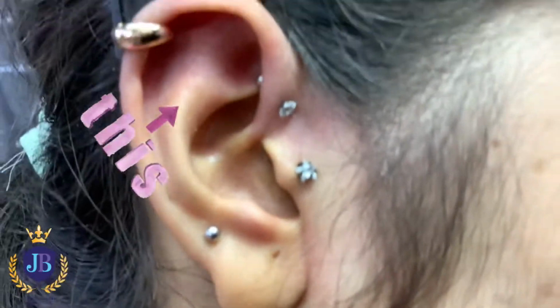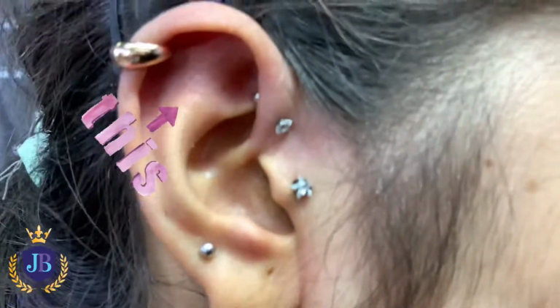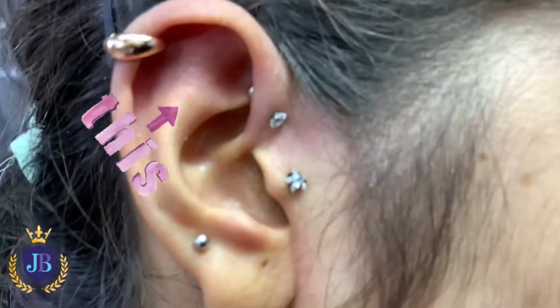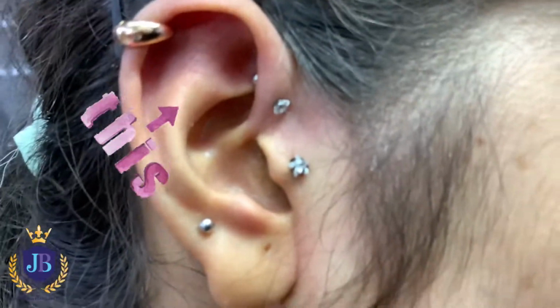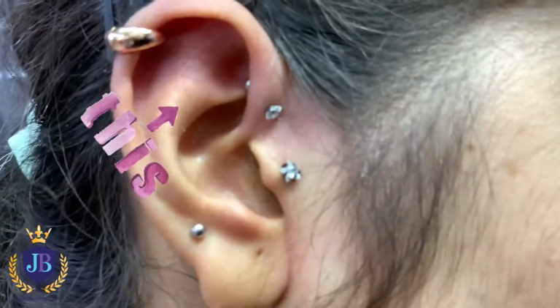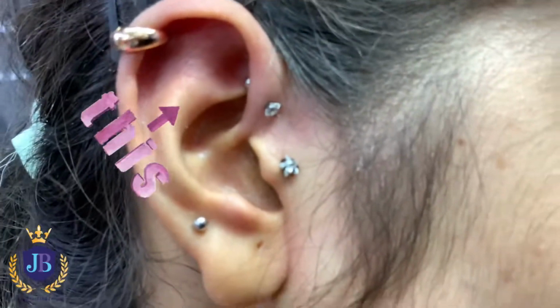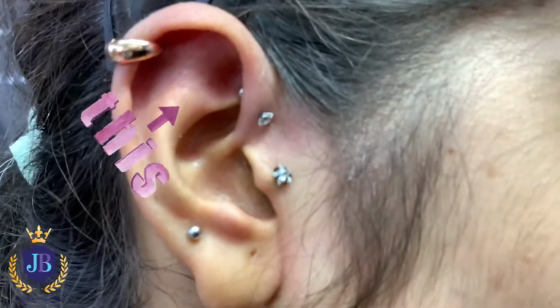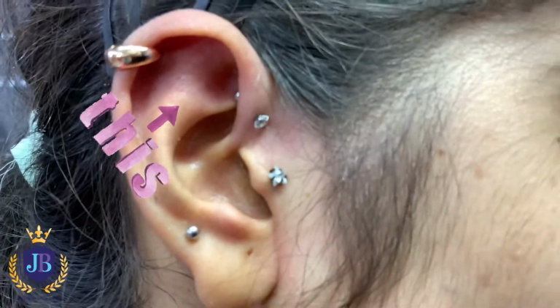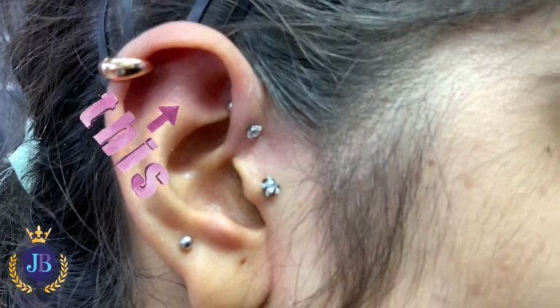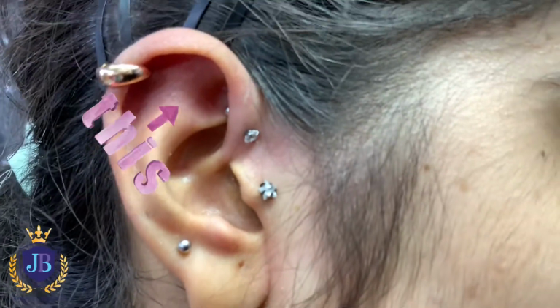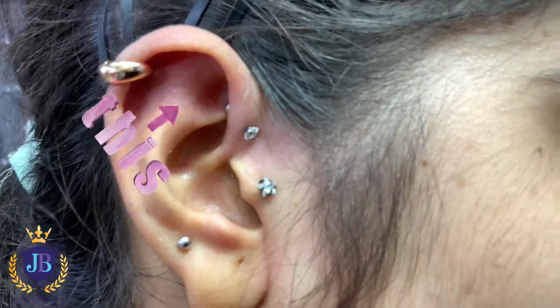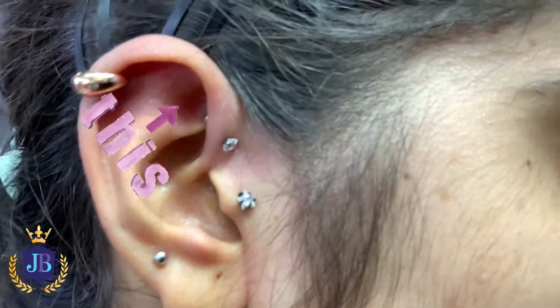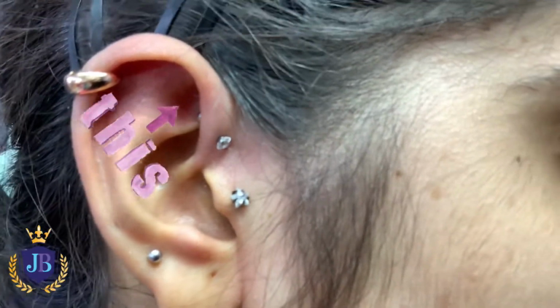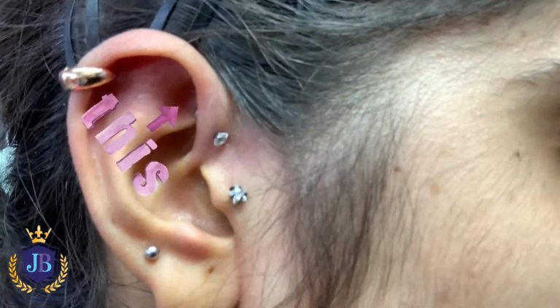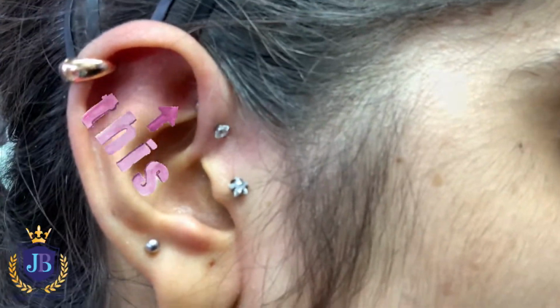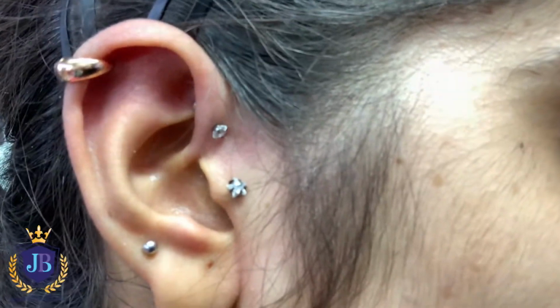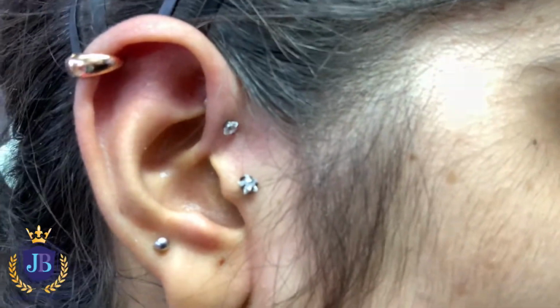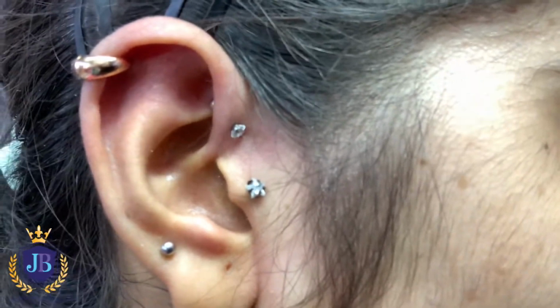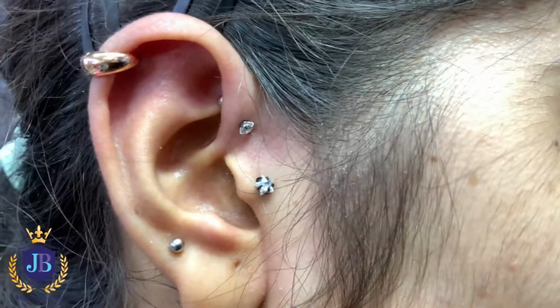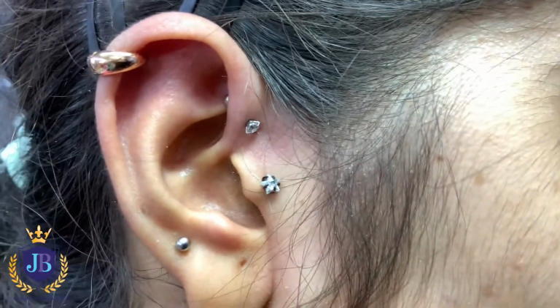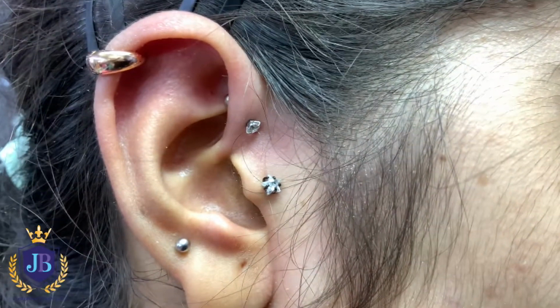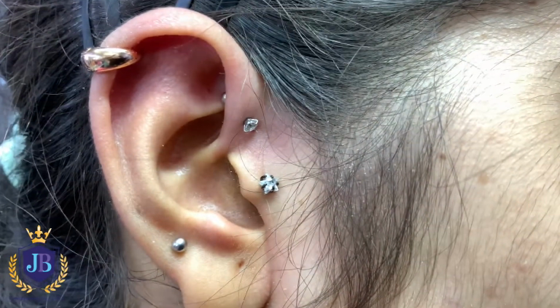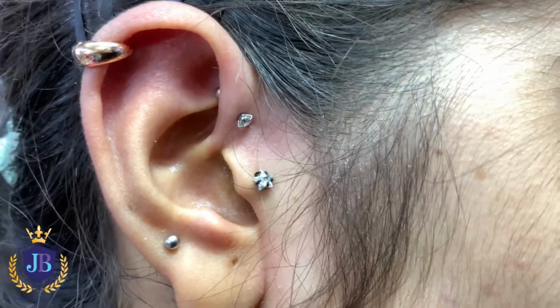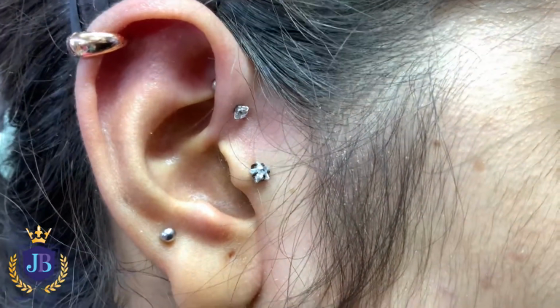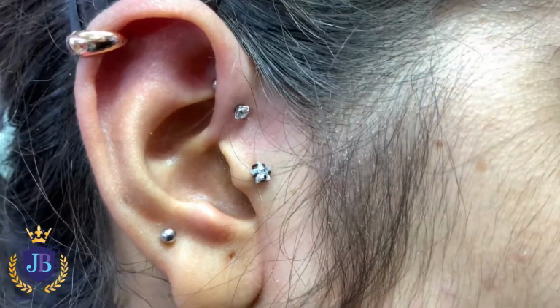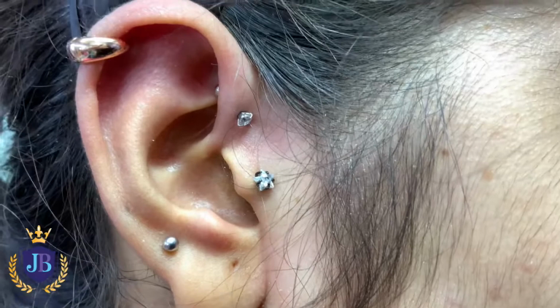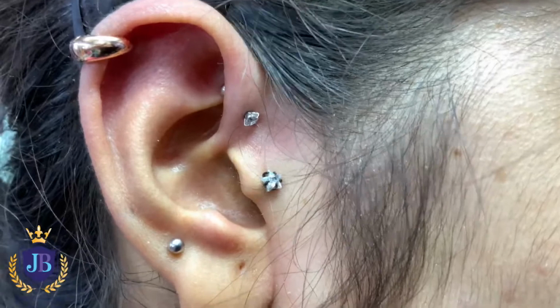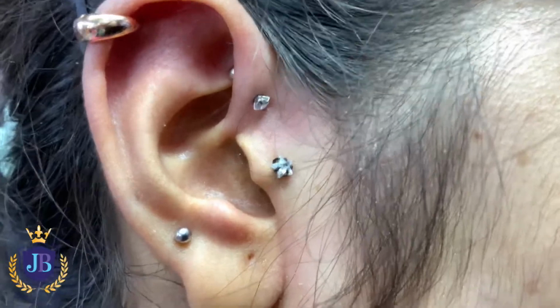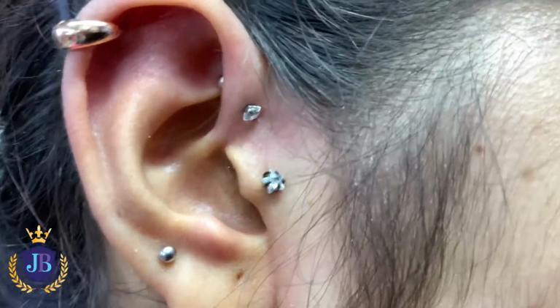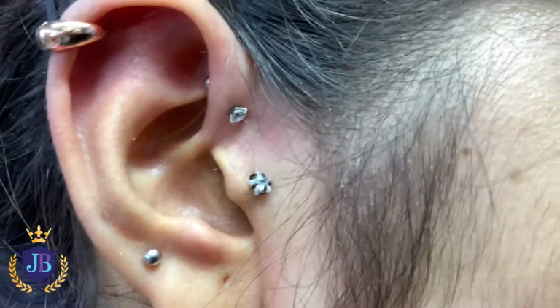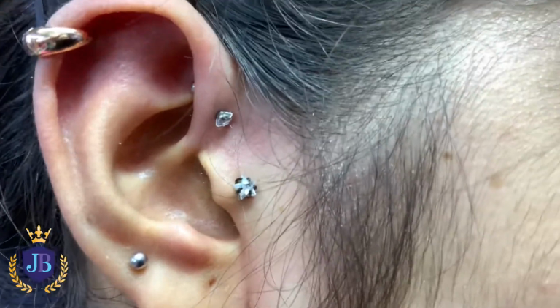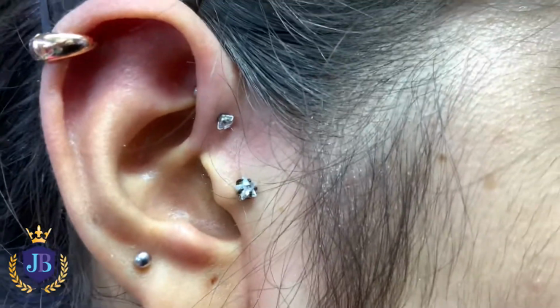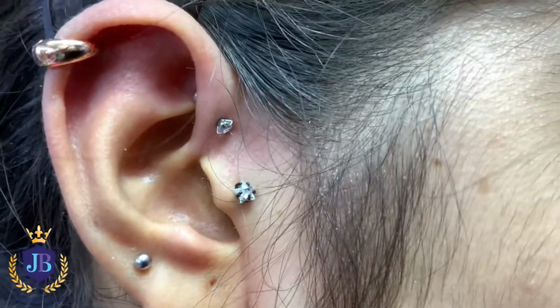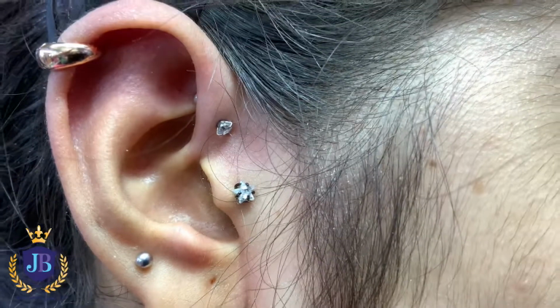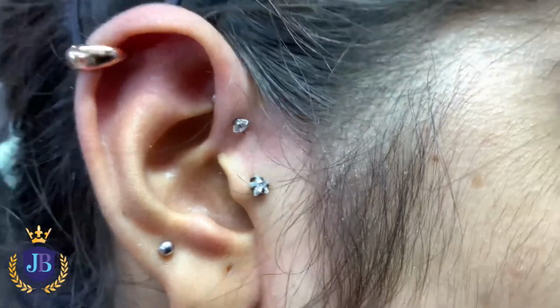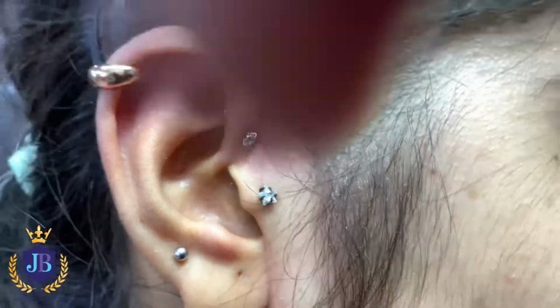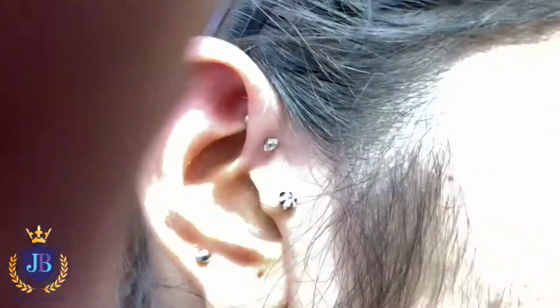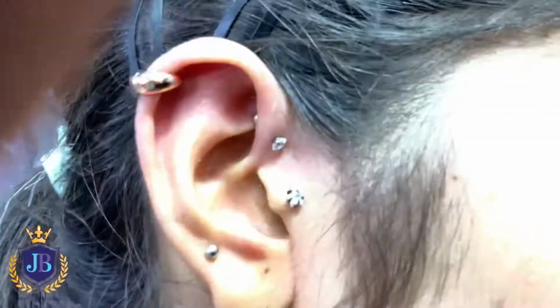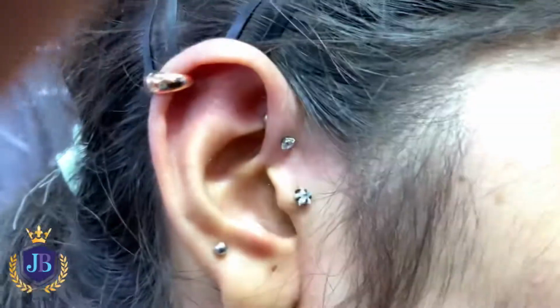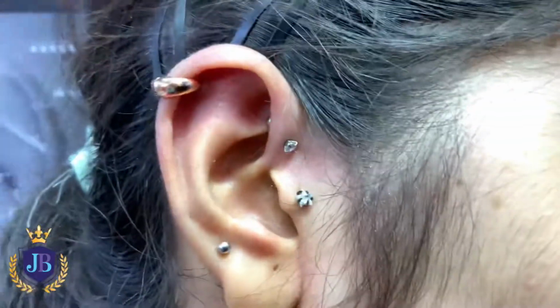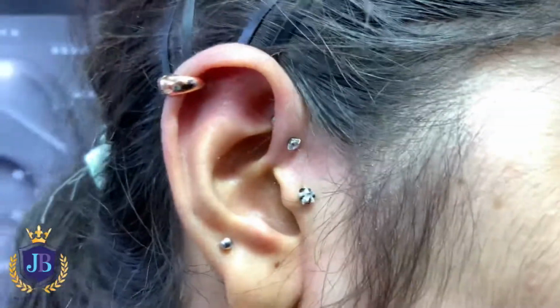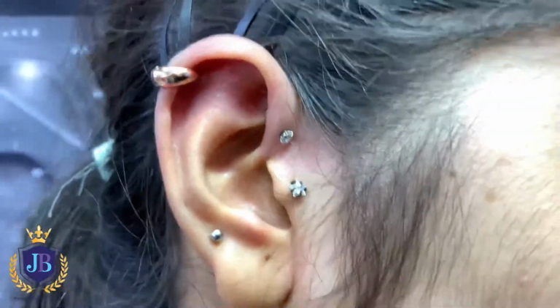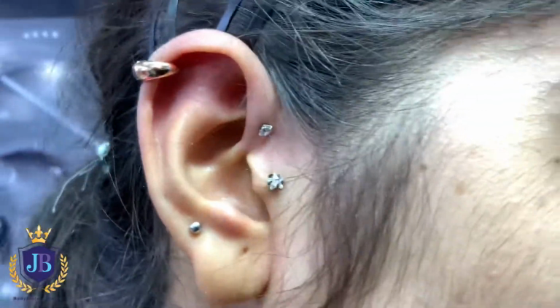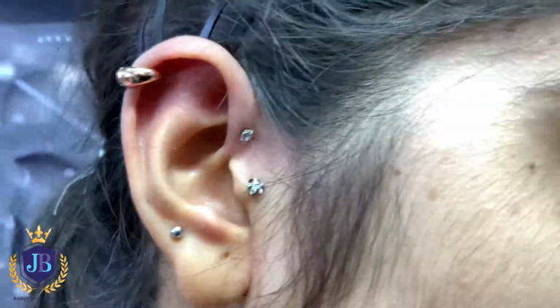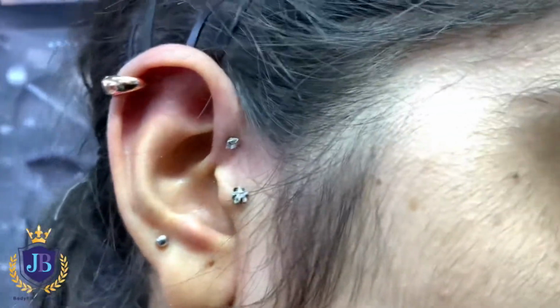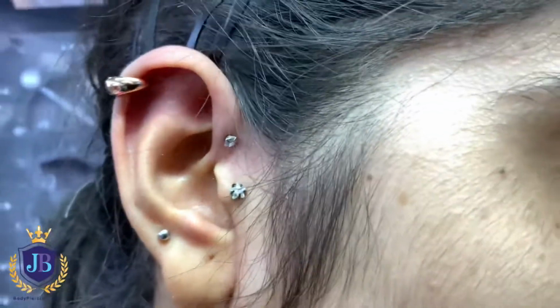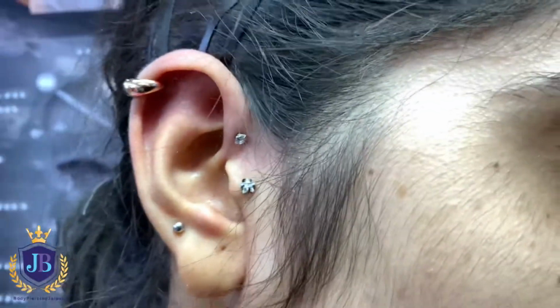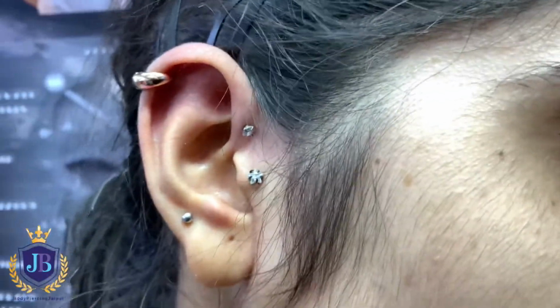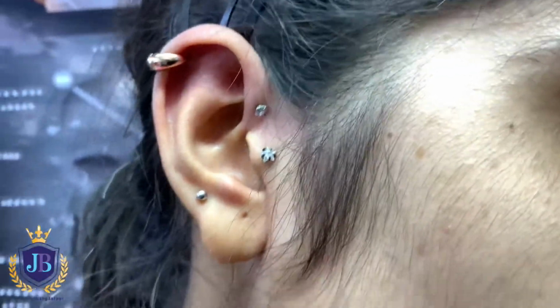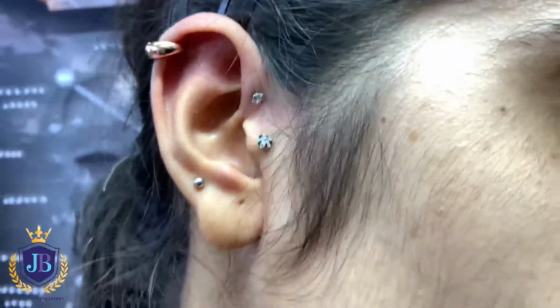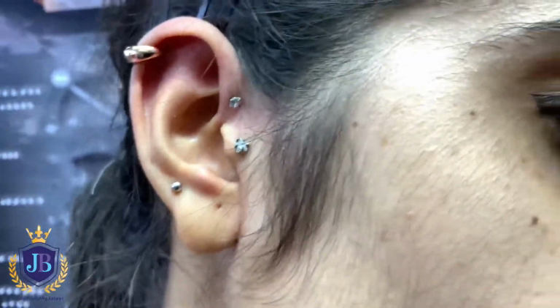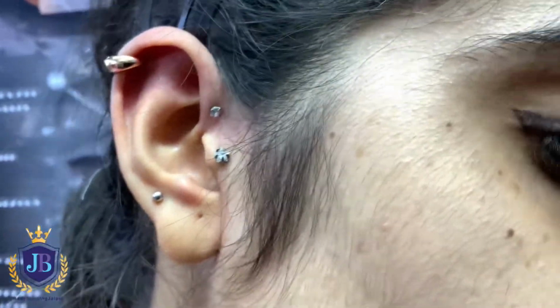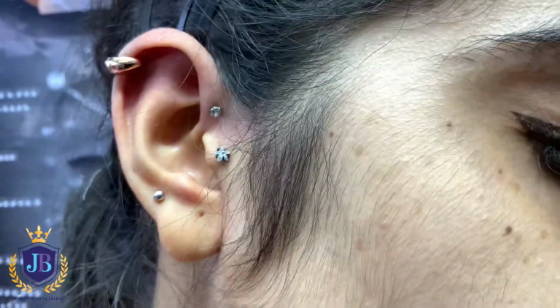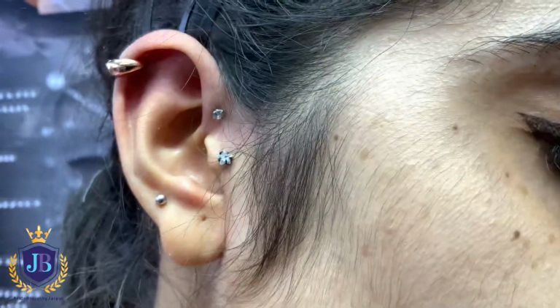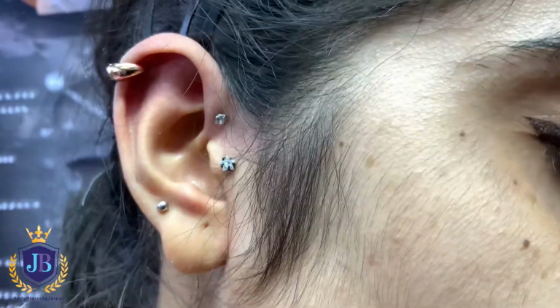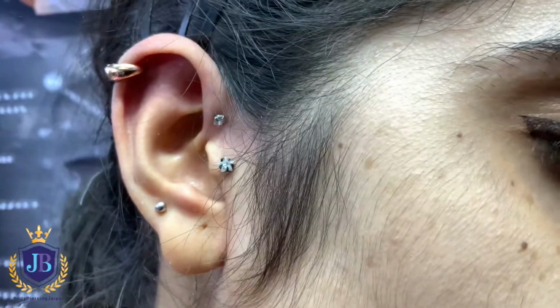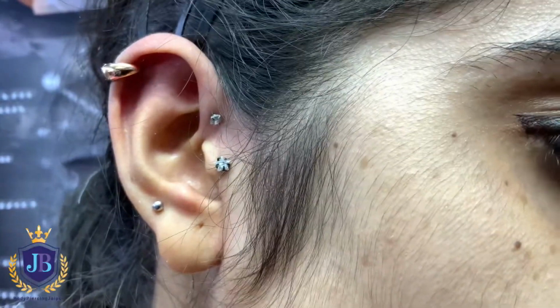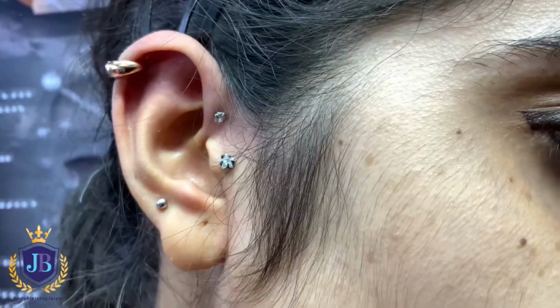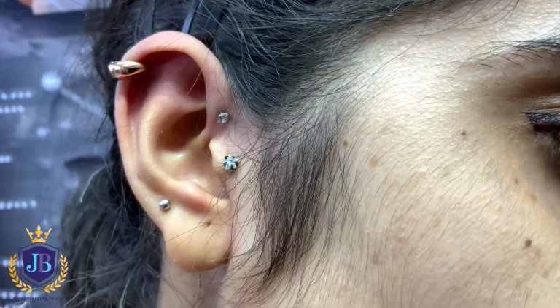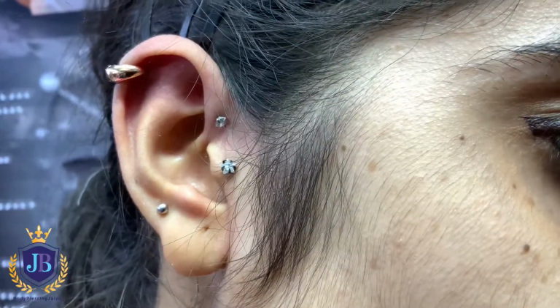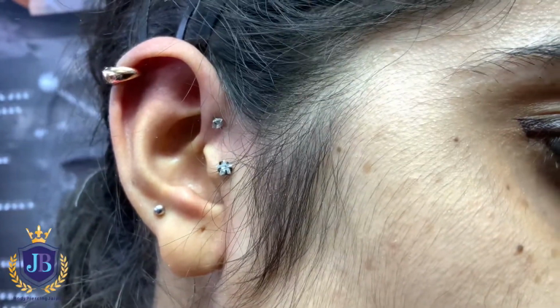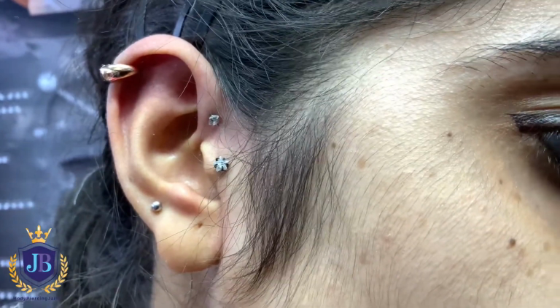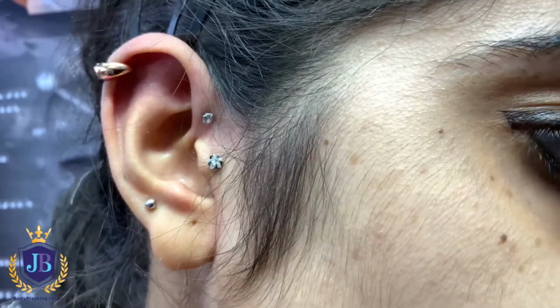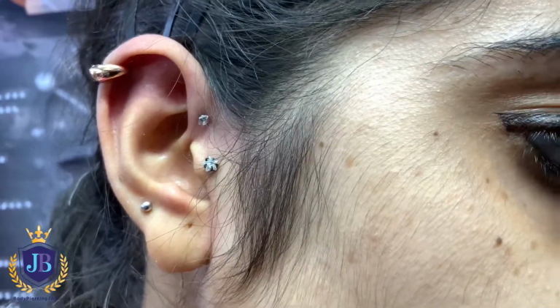You can see it, it's a little bit moving my camera. This is a forward helix — we have done this here. So we have two more things to do here.